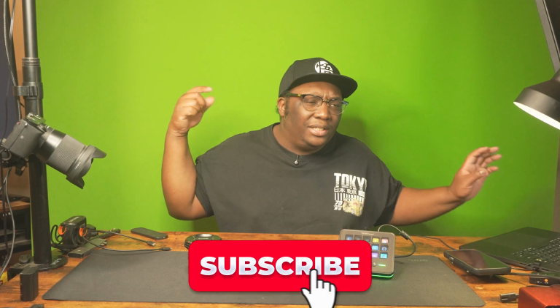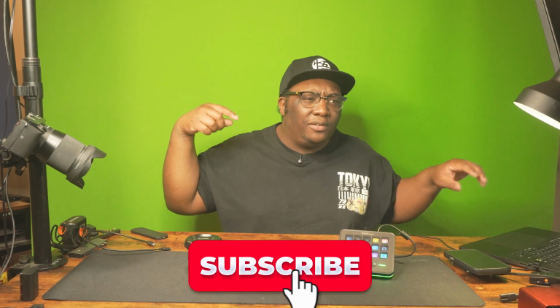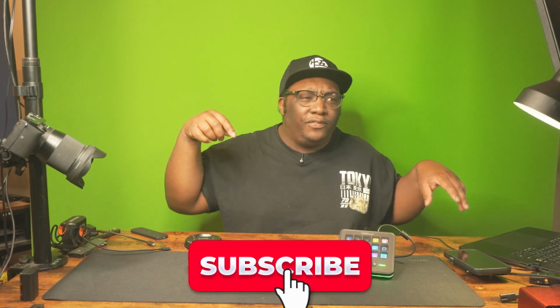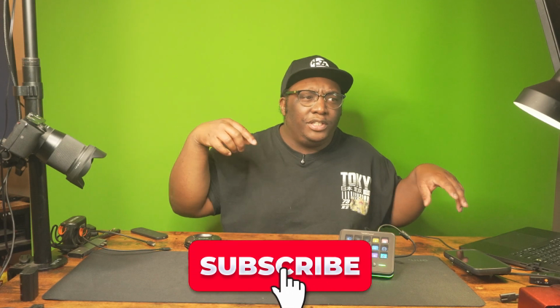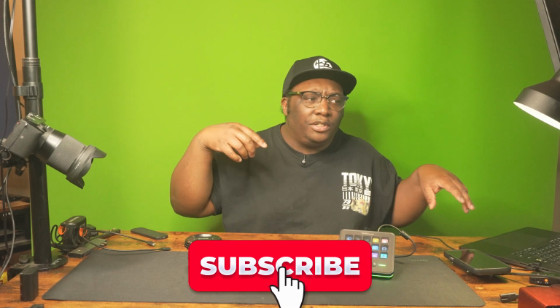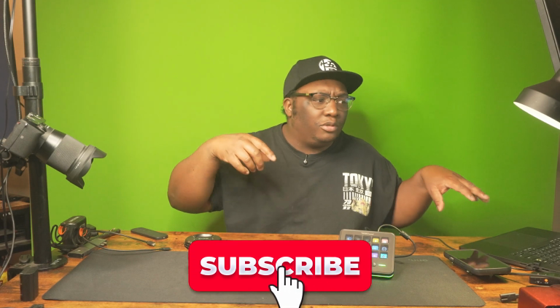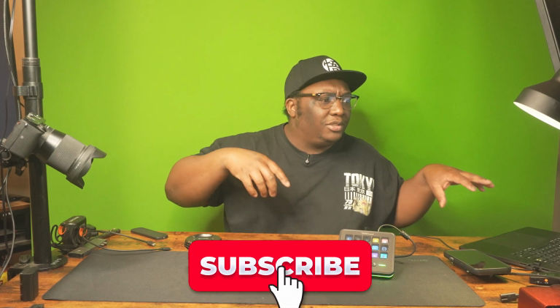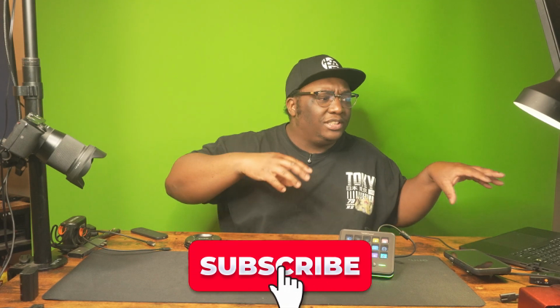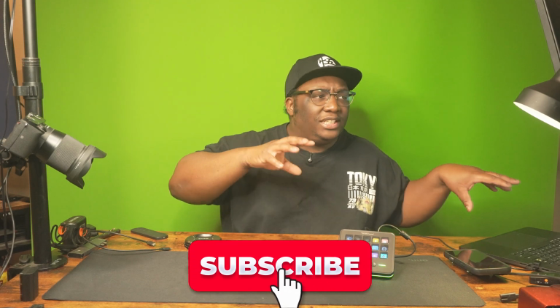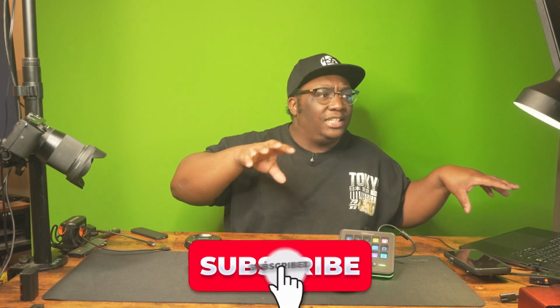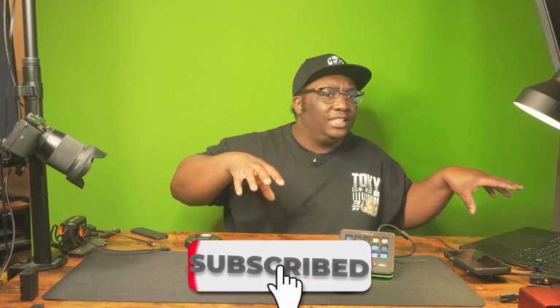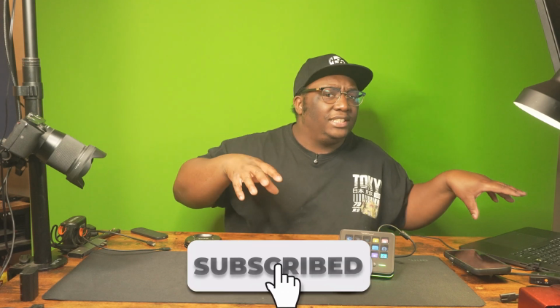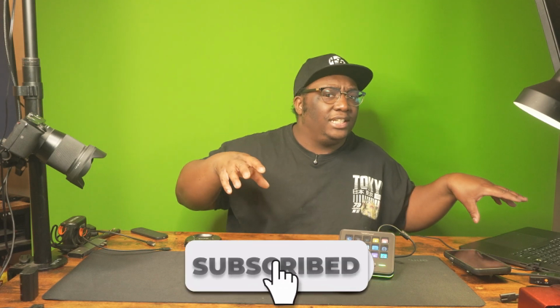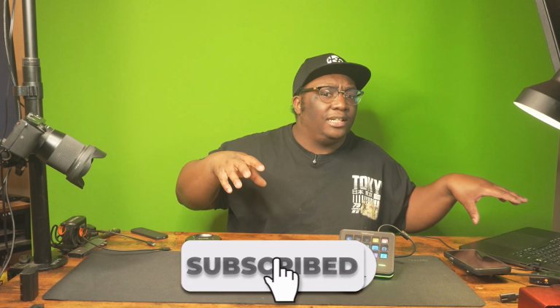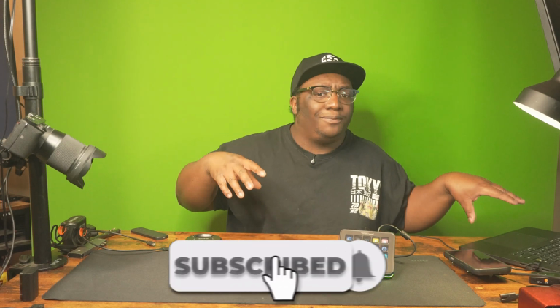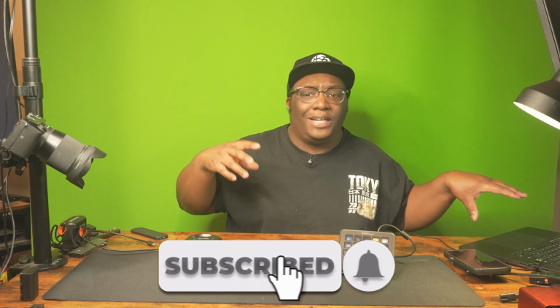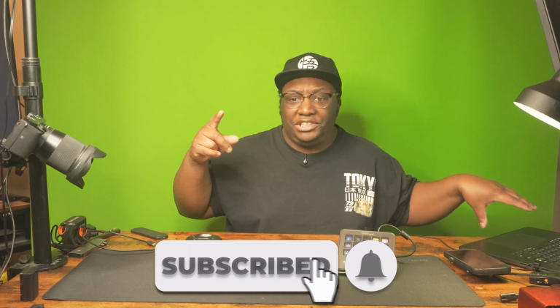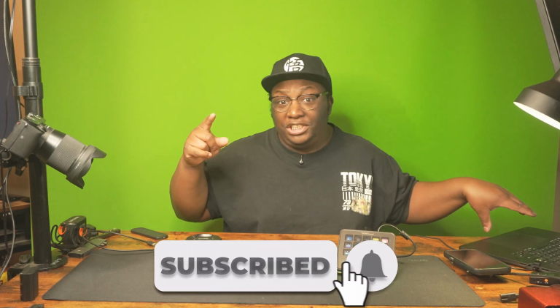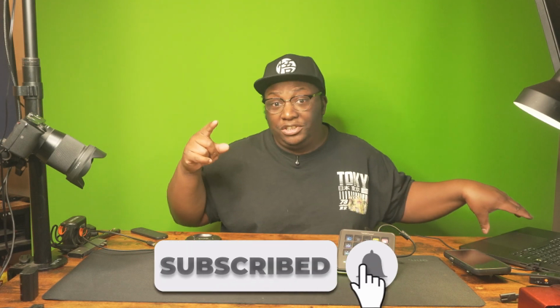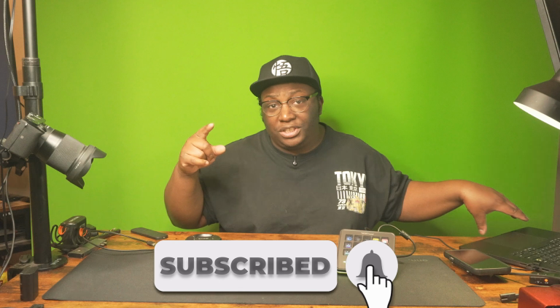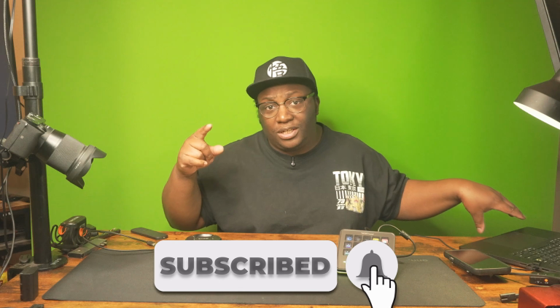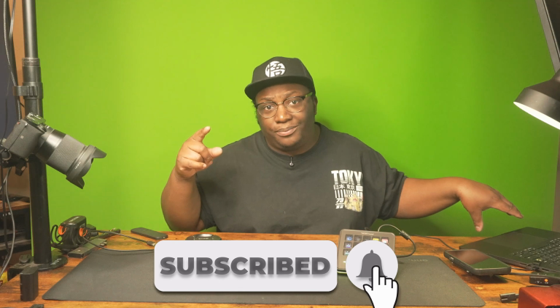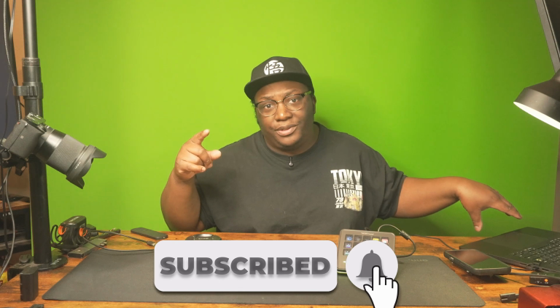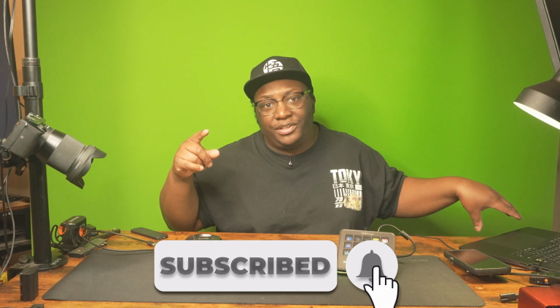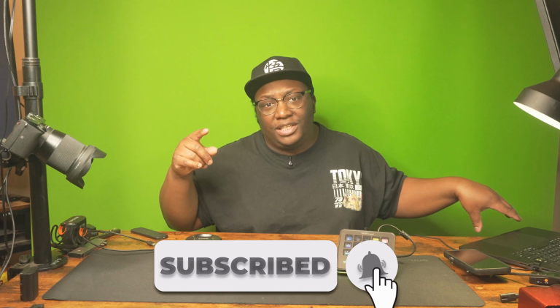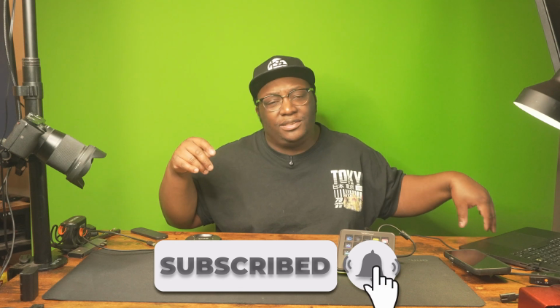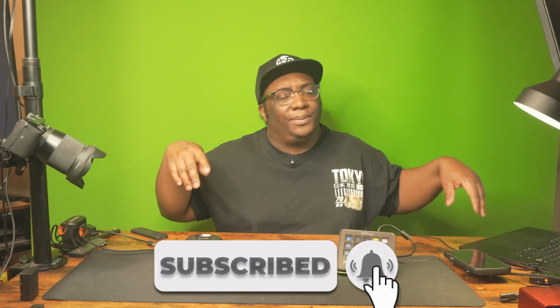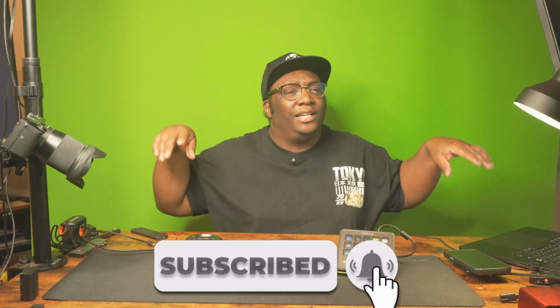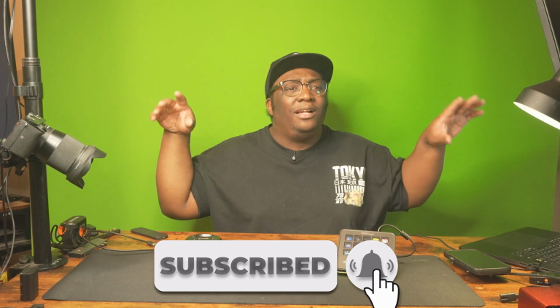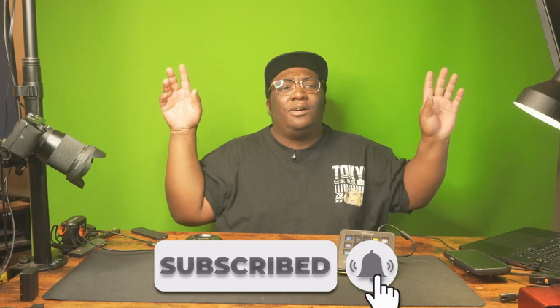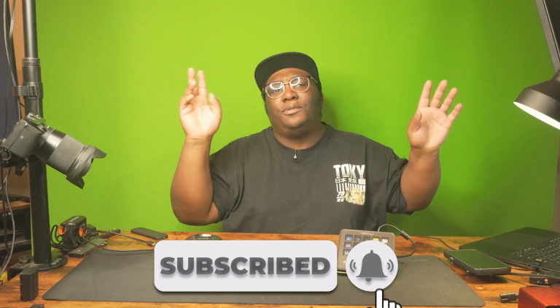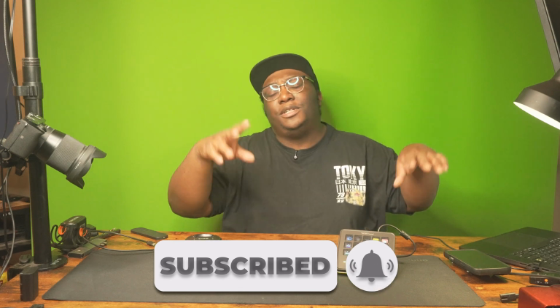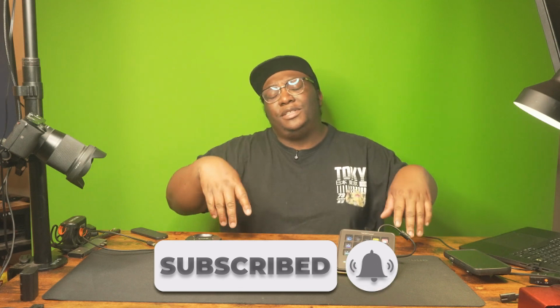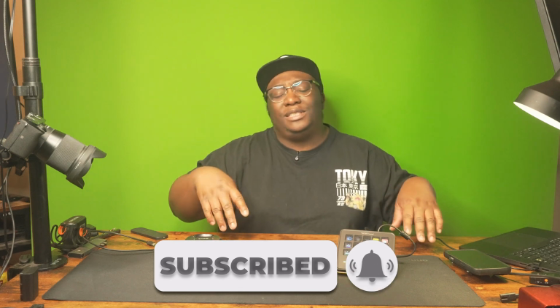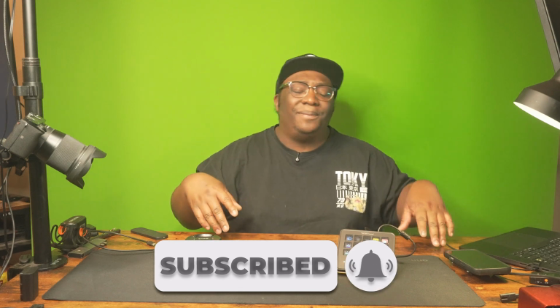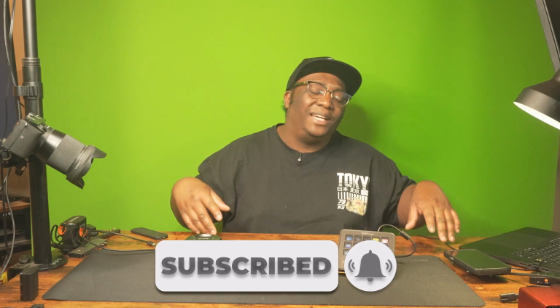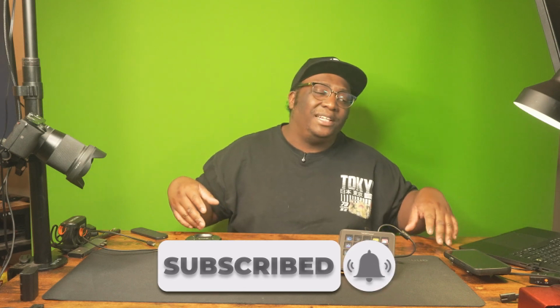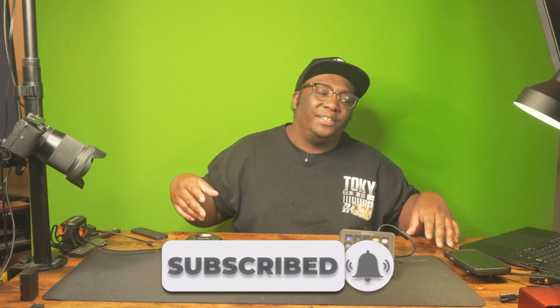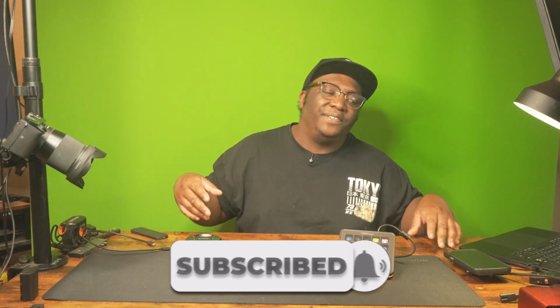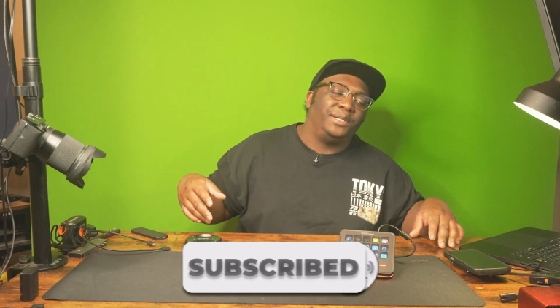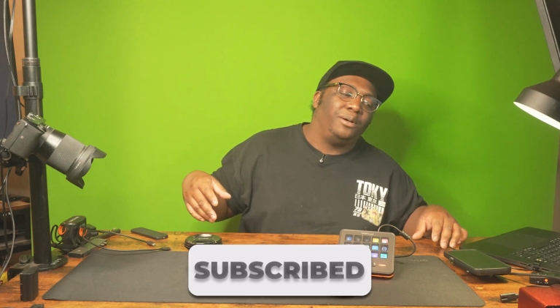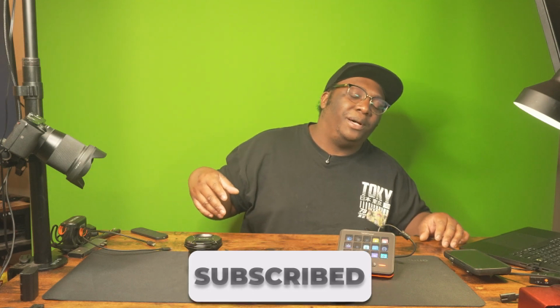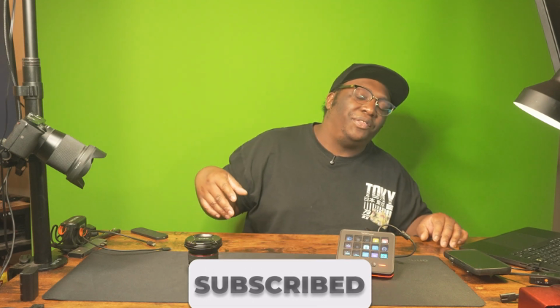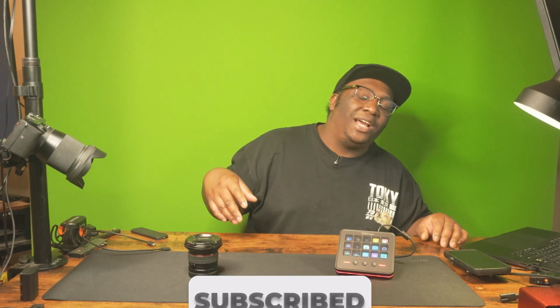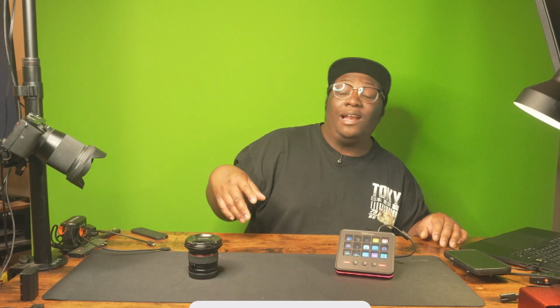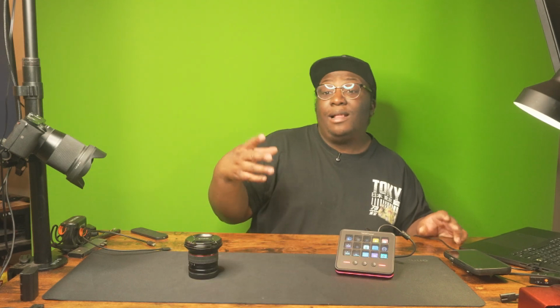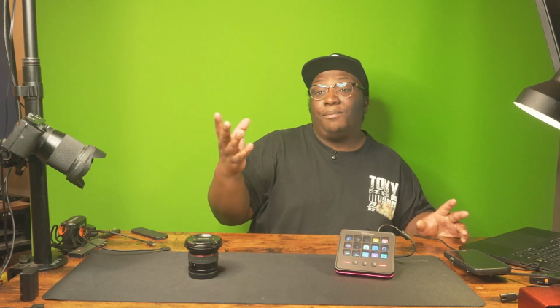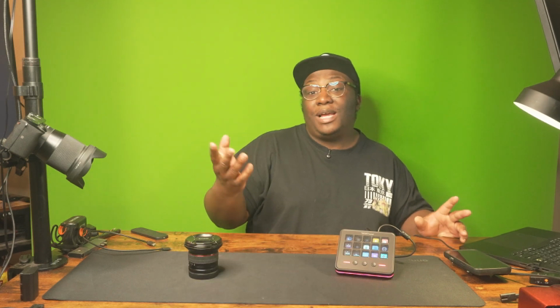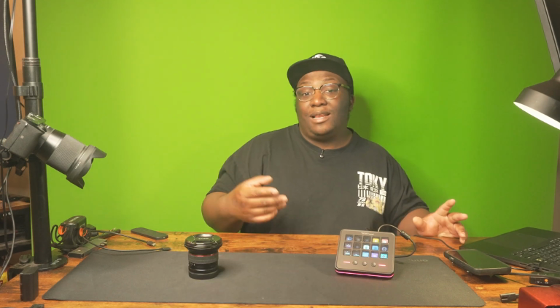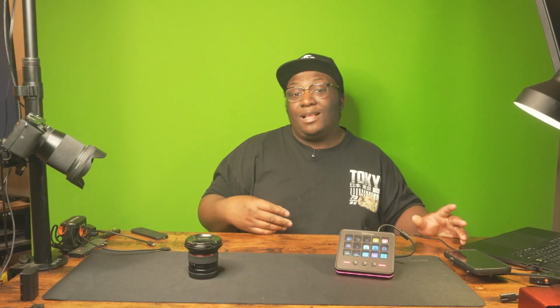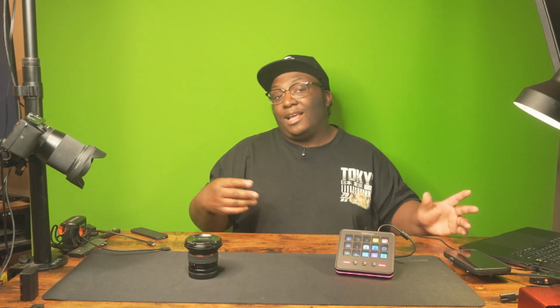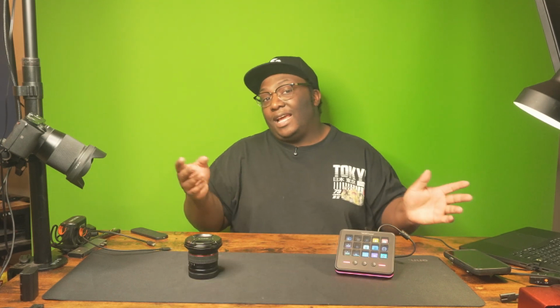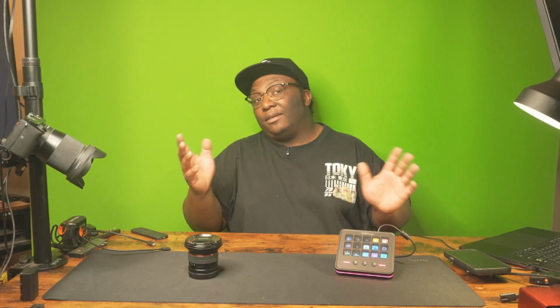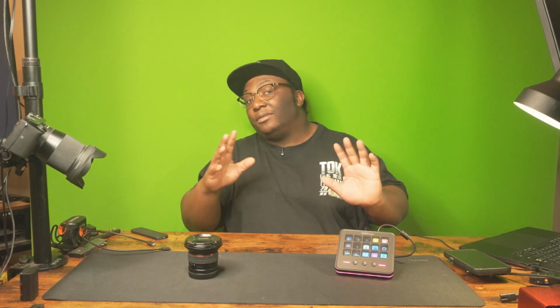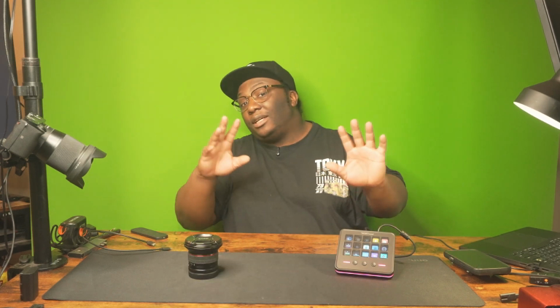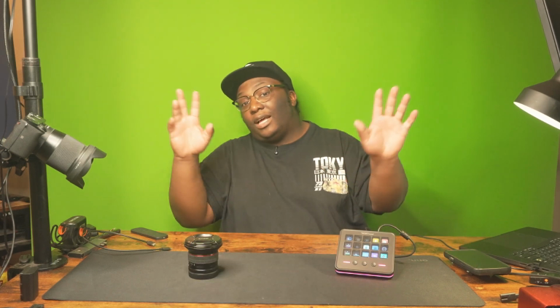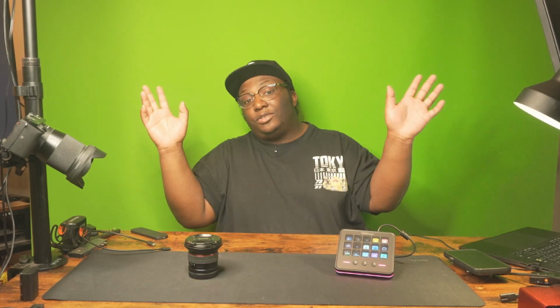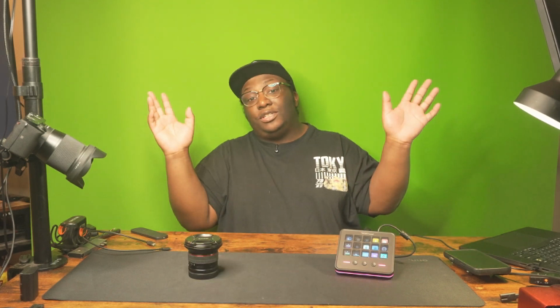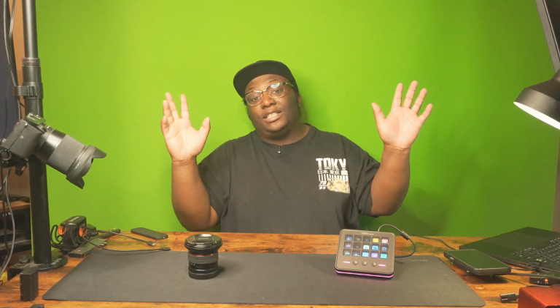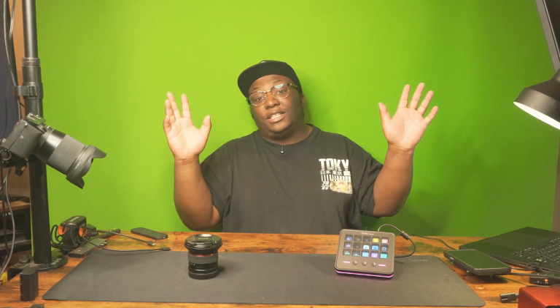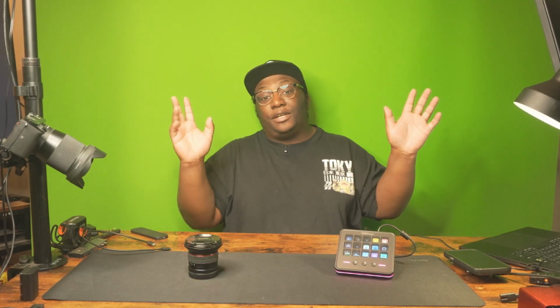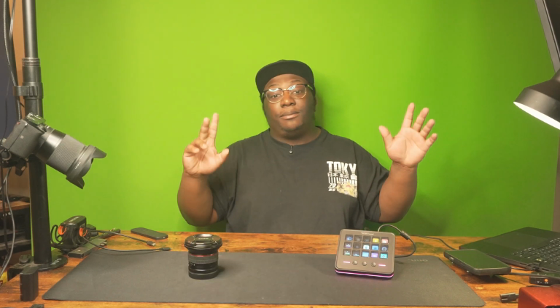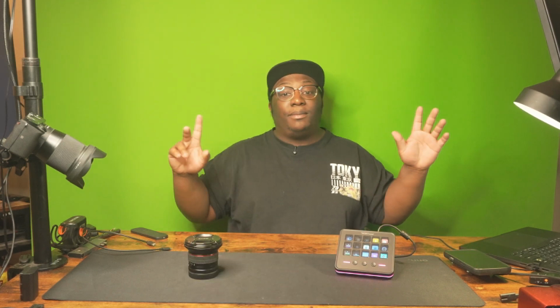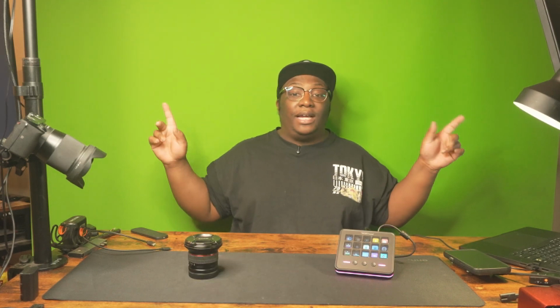I did a video on setting this thing up — I changed a couple of things but we don't need to make another video about that. I'll see you guys later.